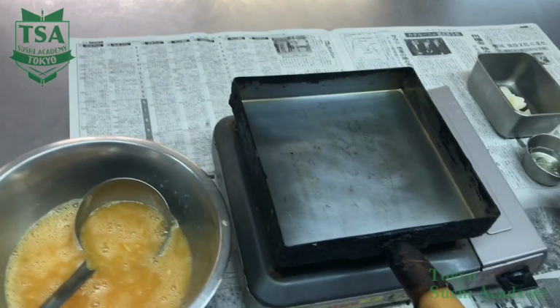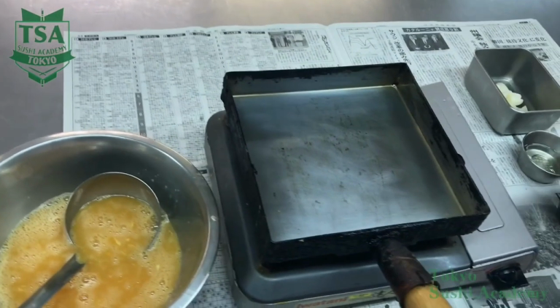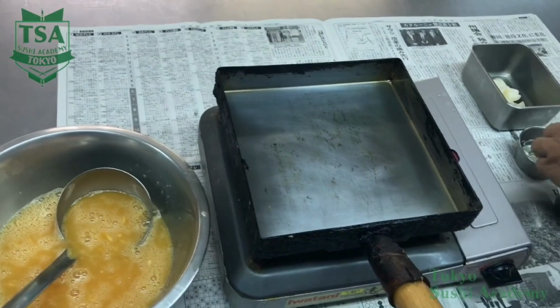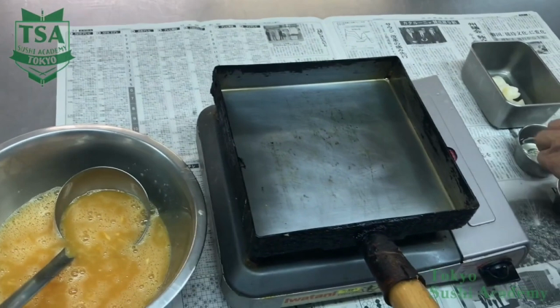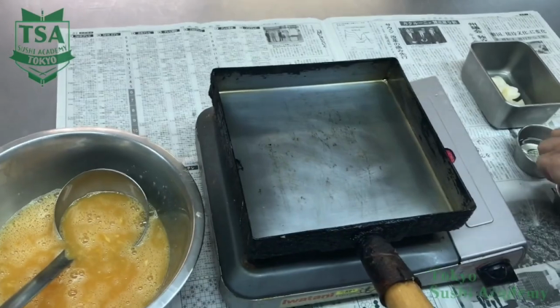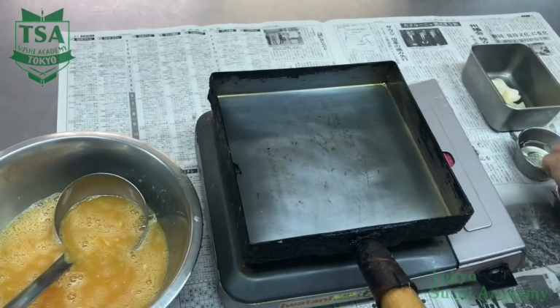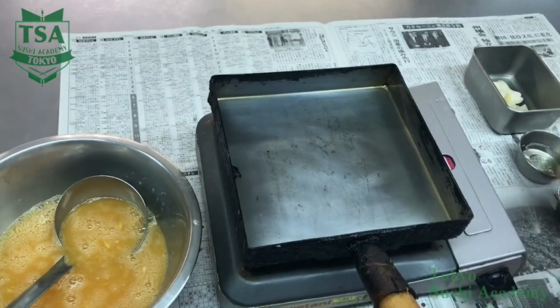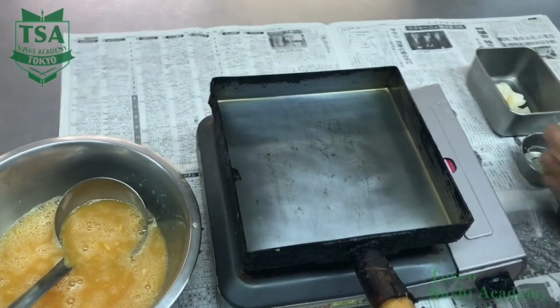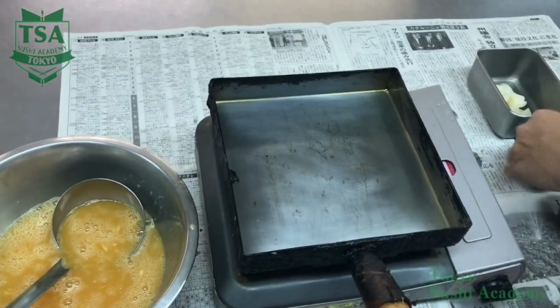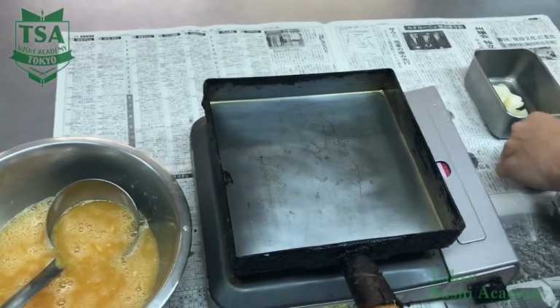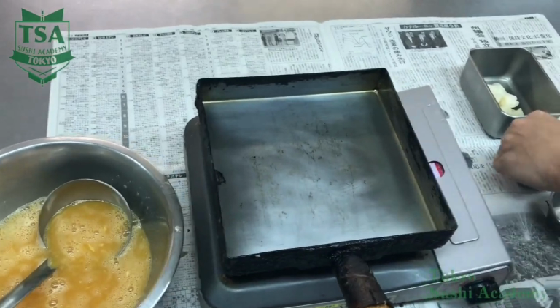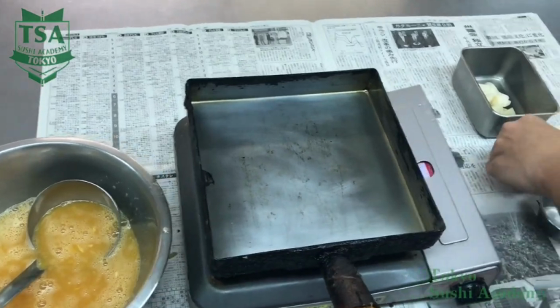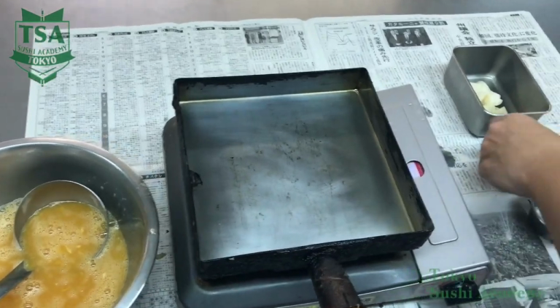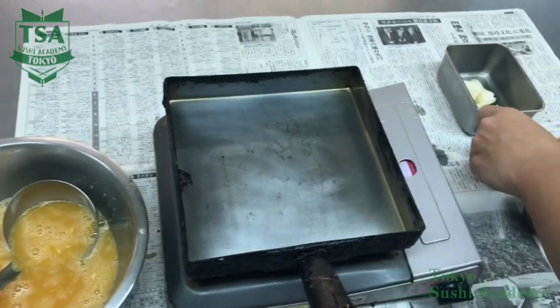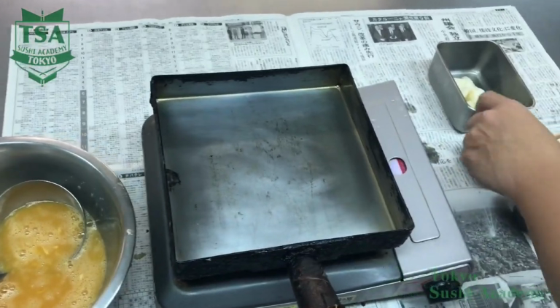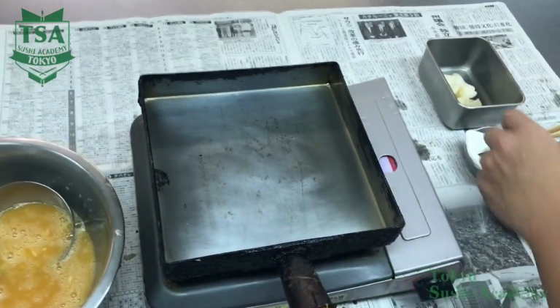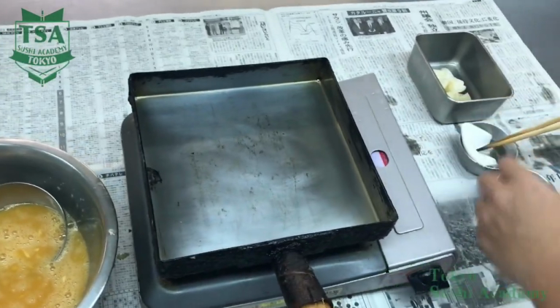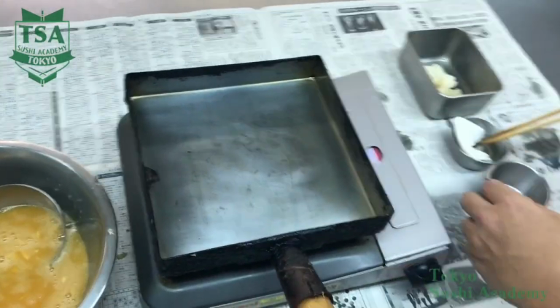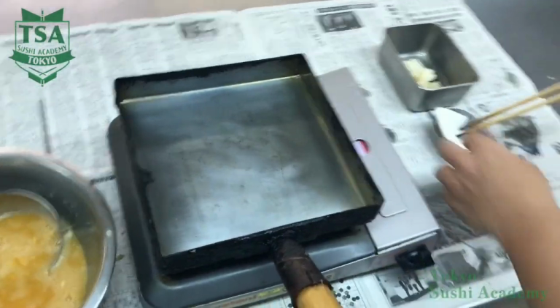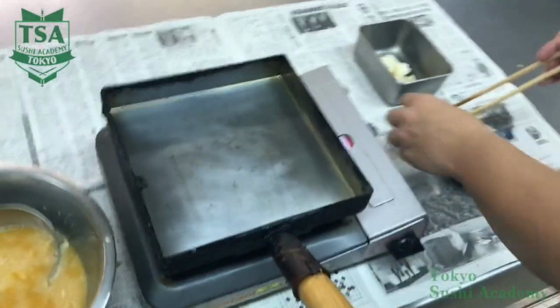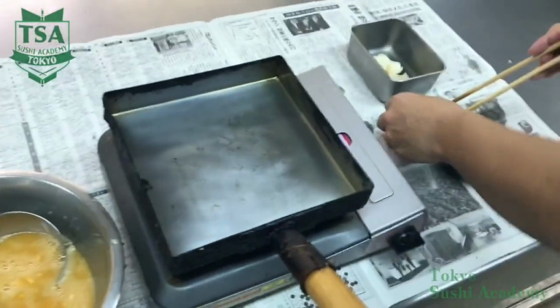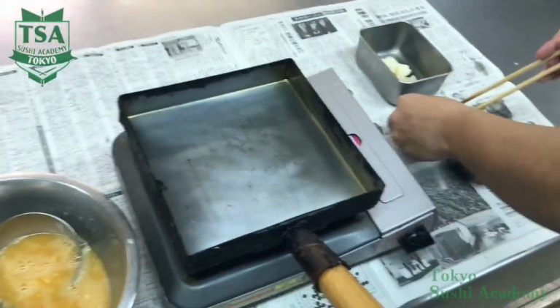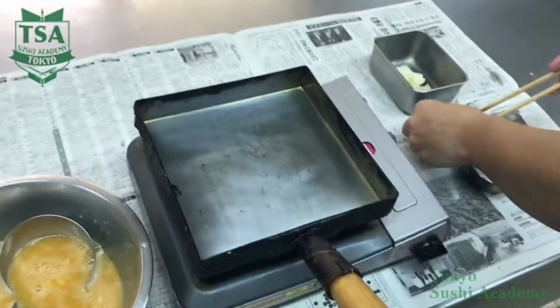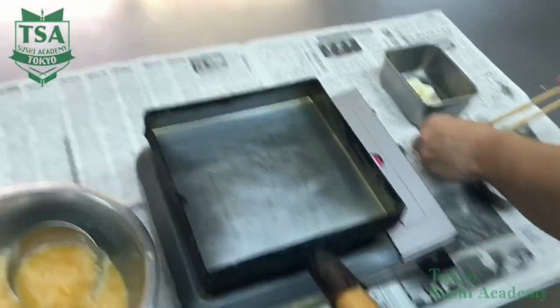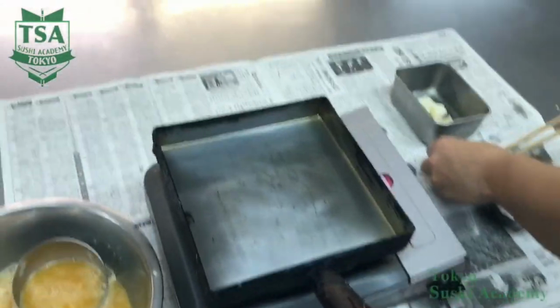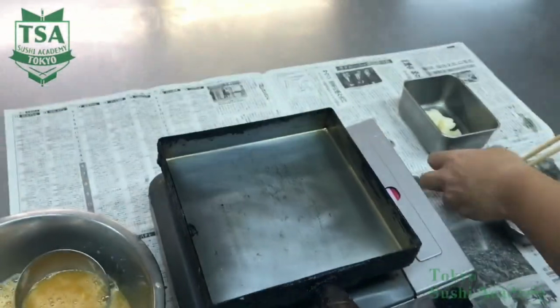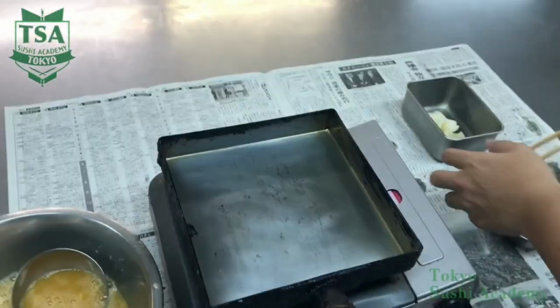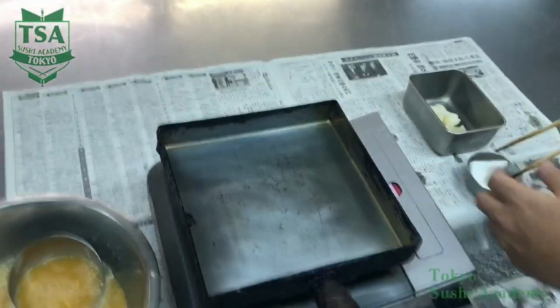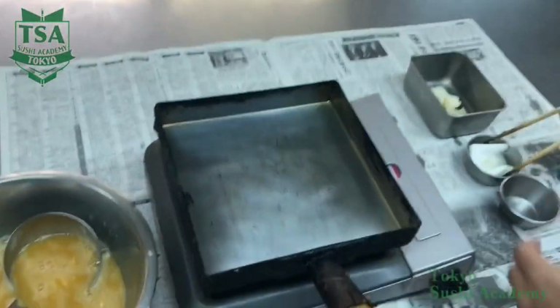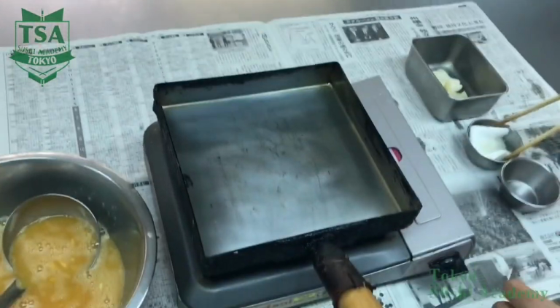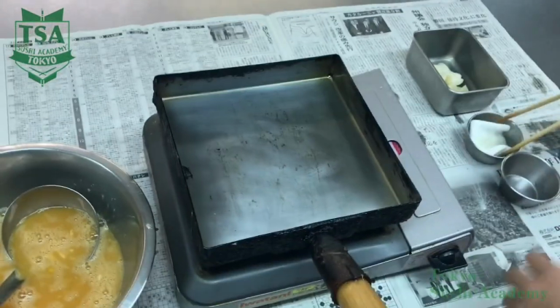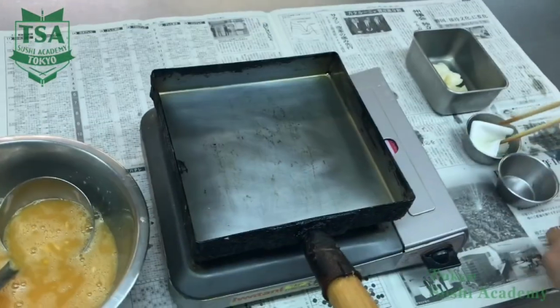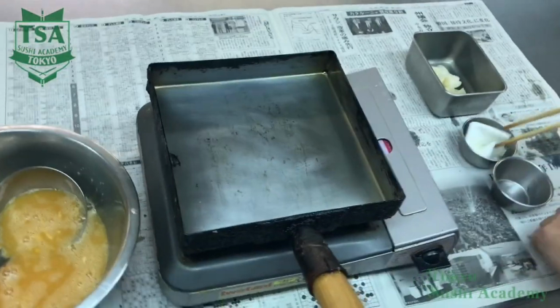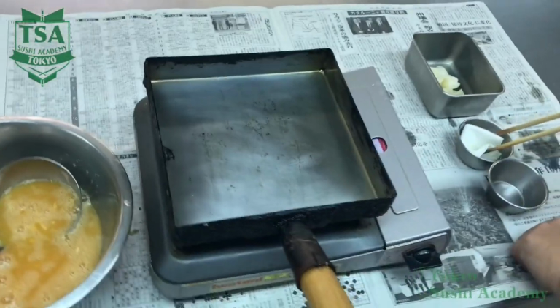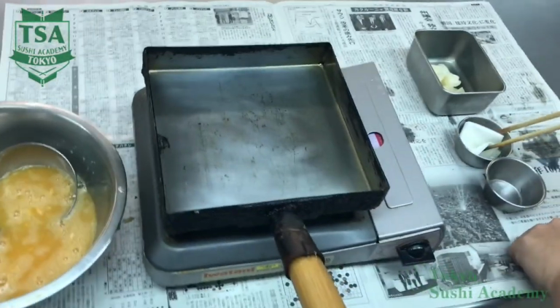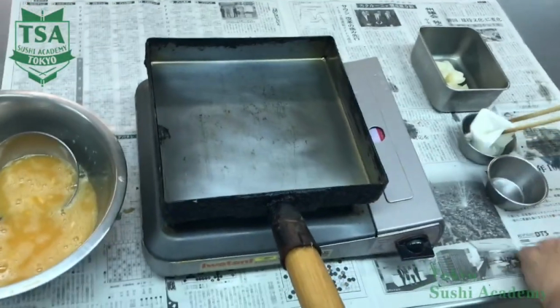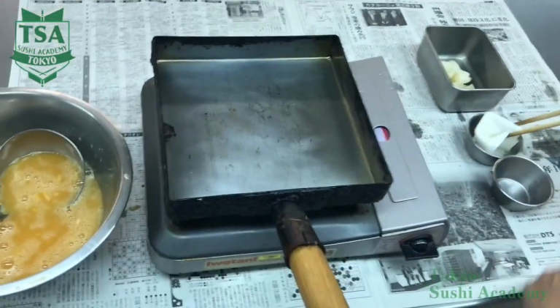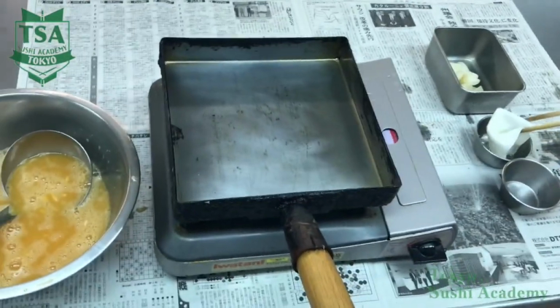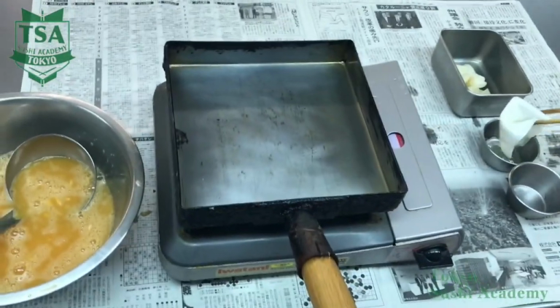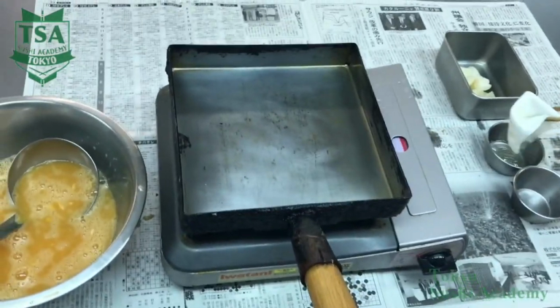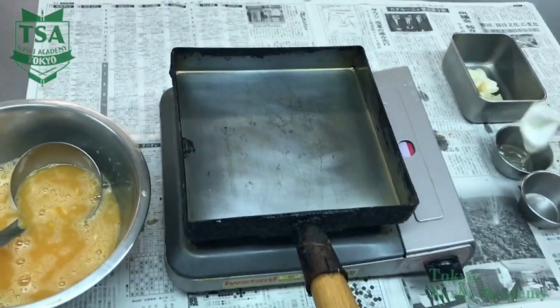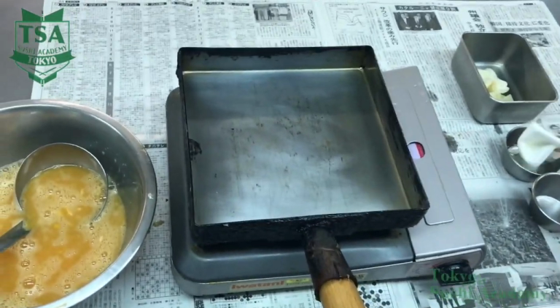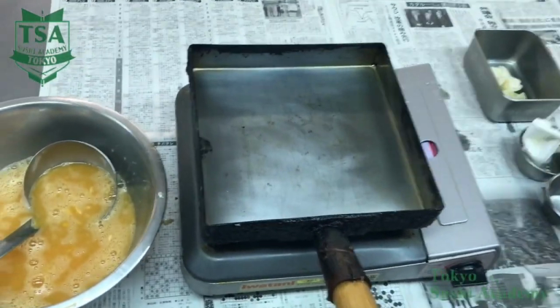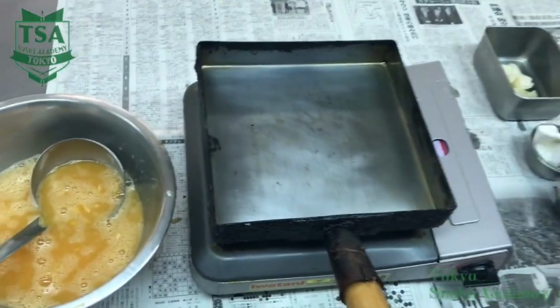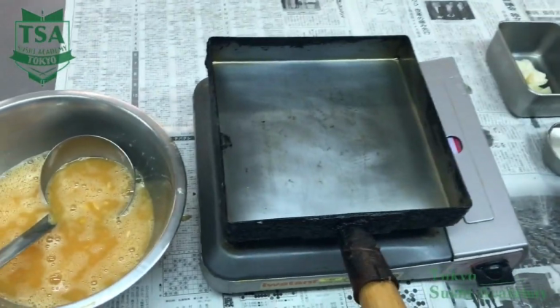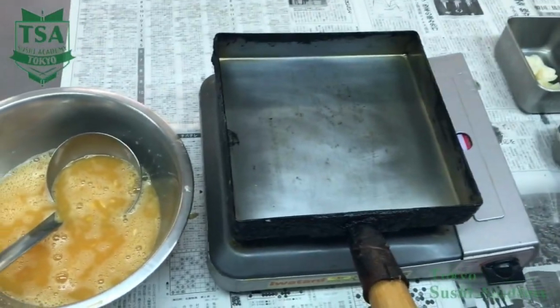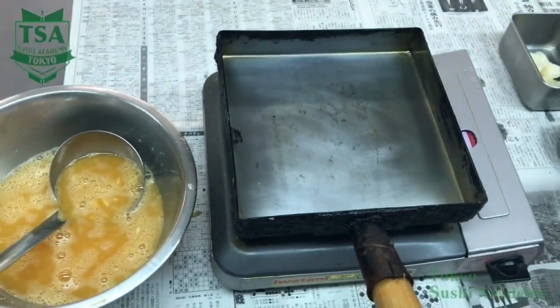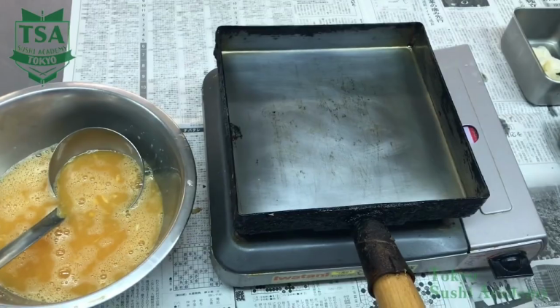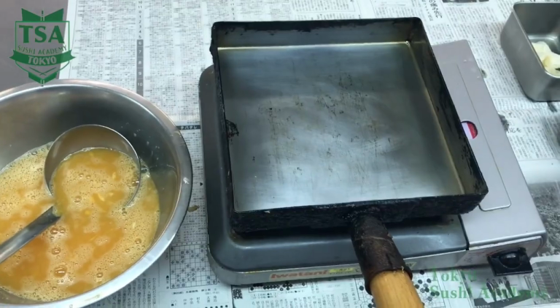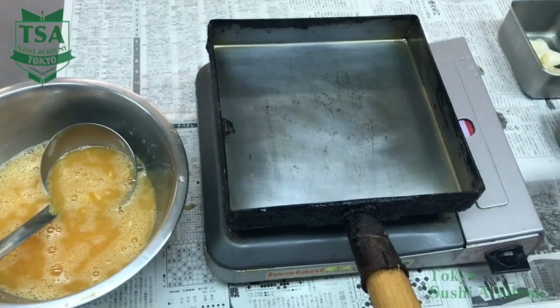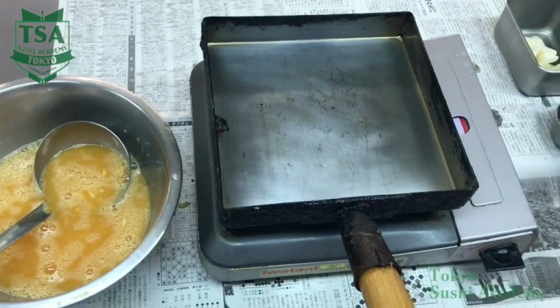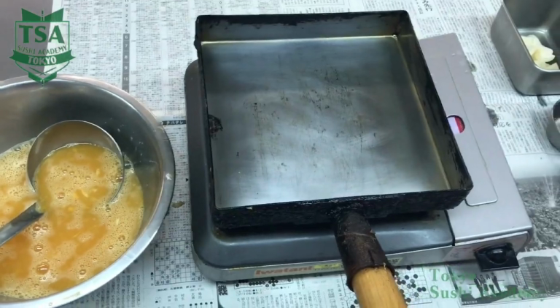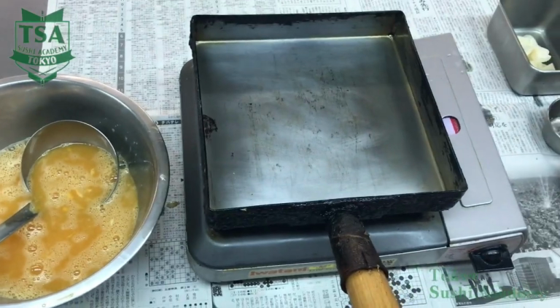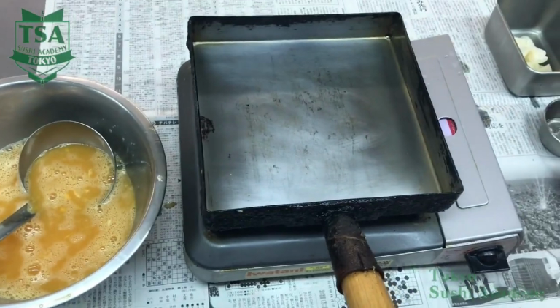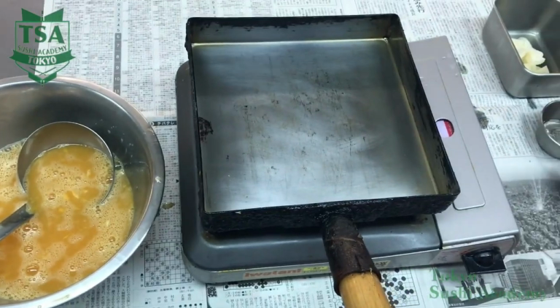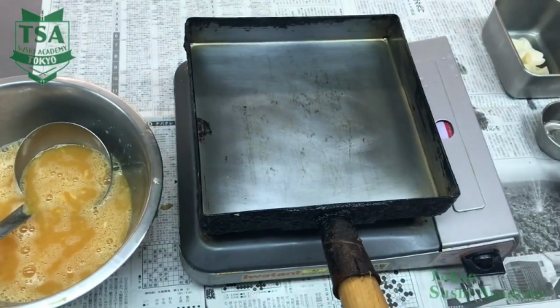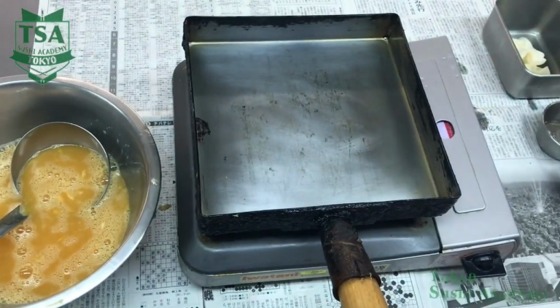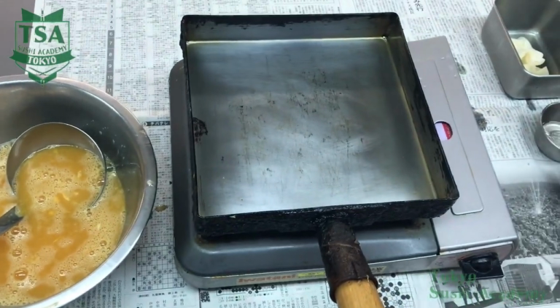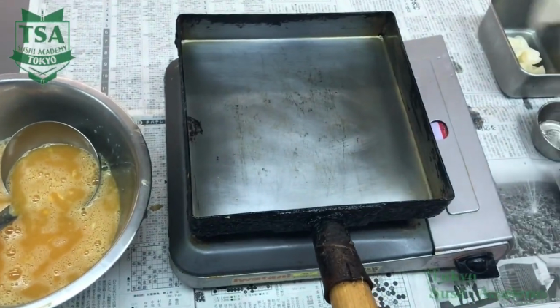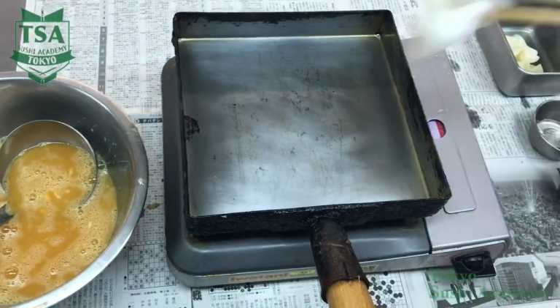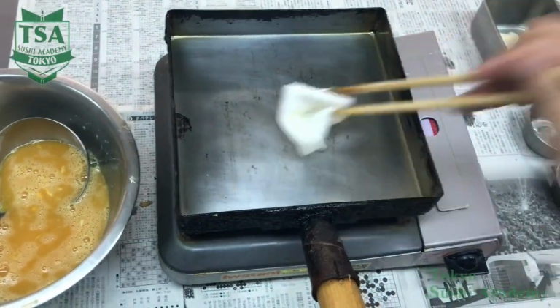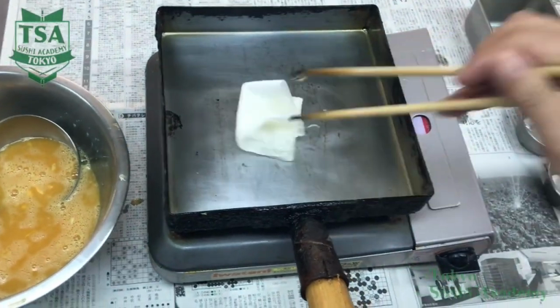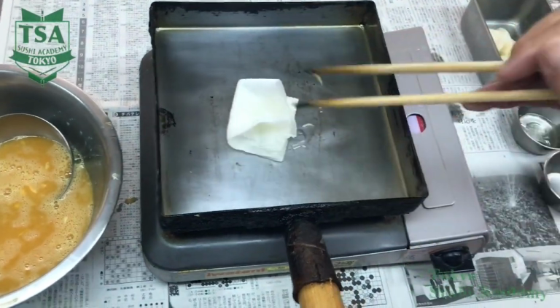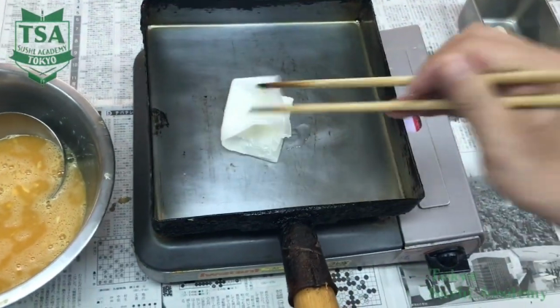How to make Japanese rolled omelette. Here I would like to explain how to prepare a rolled omelette.